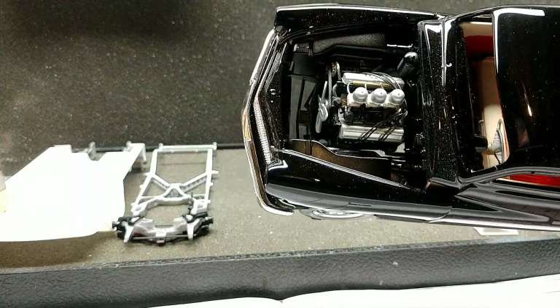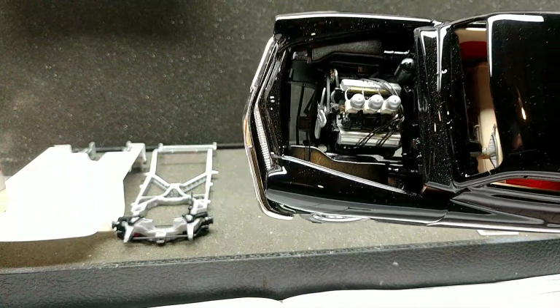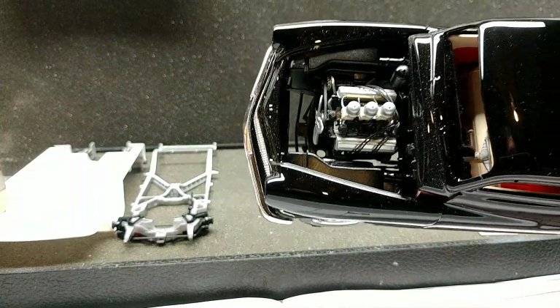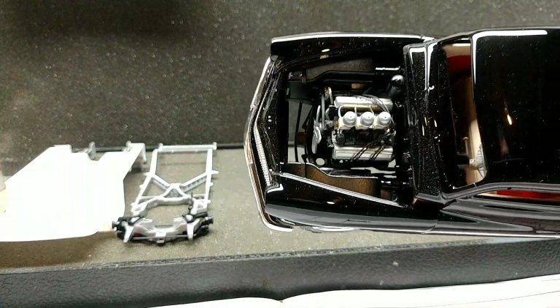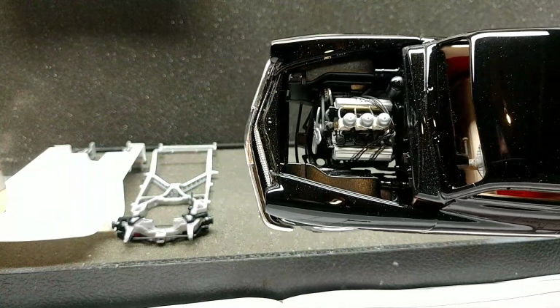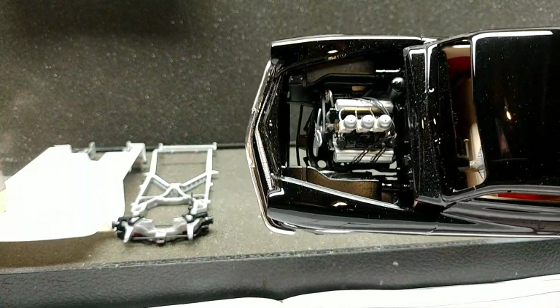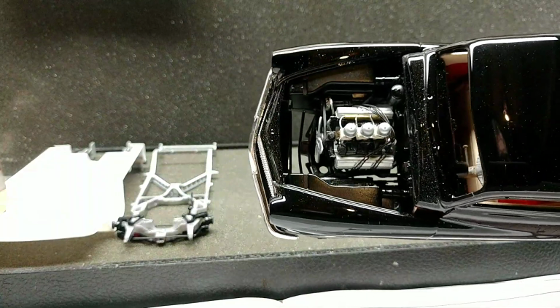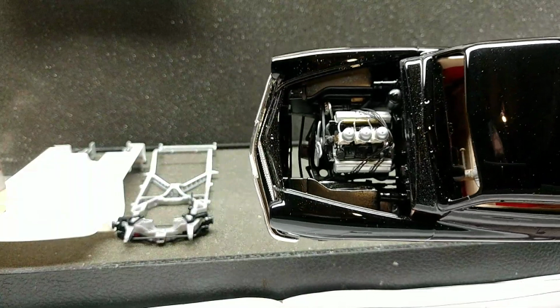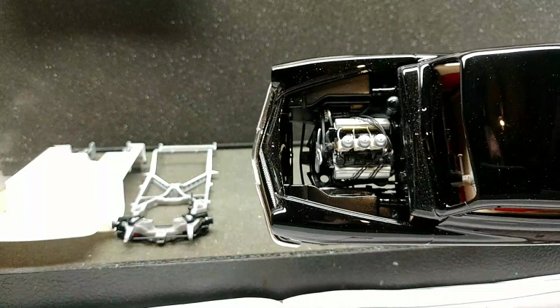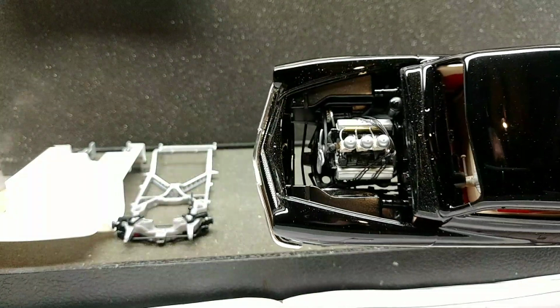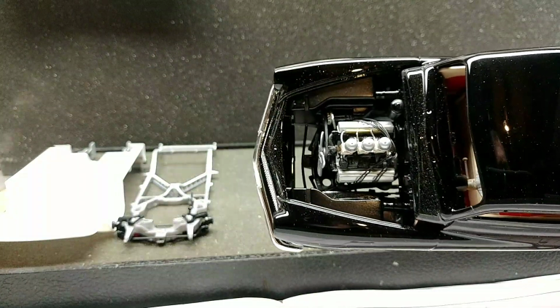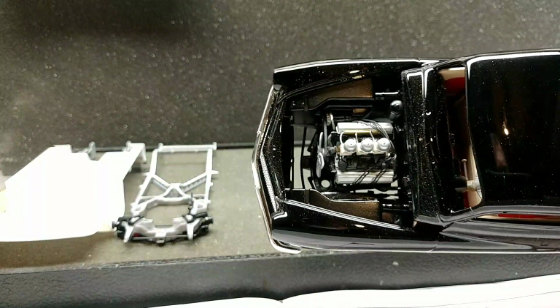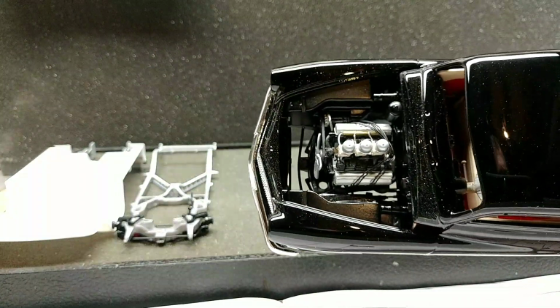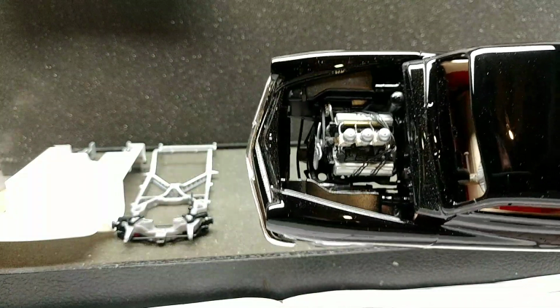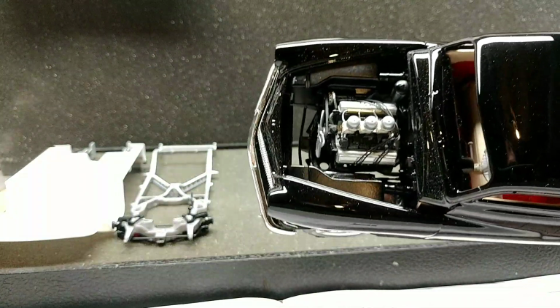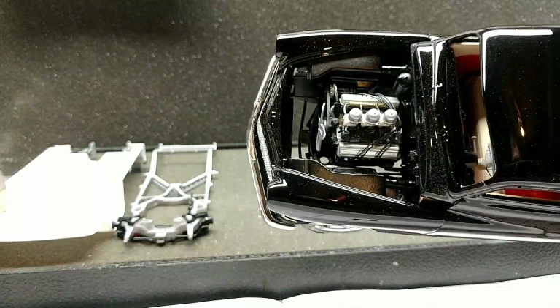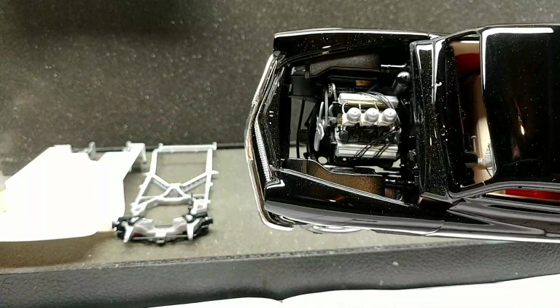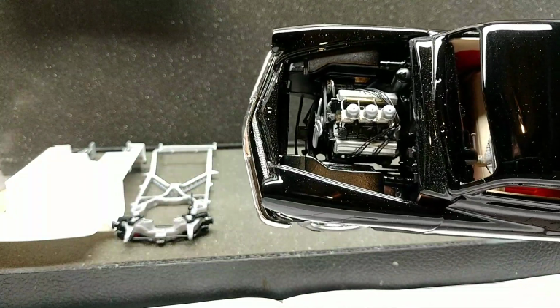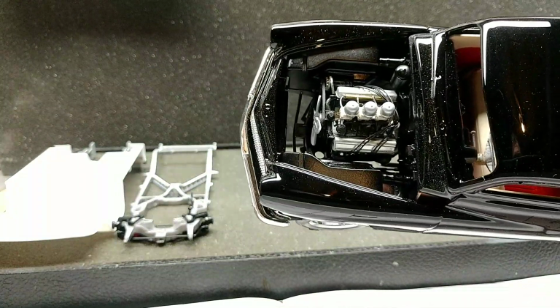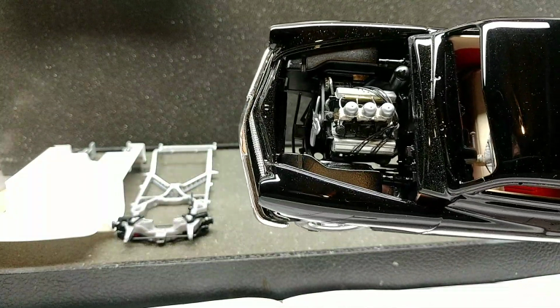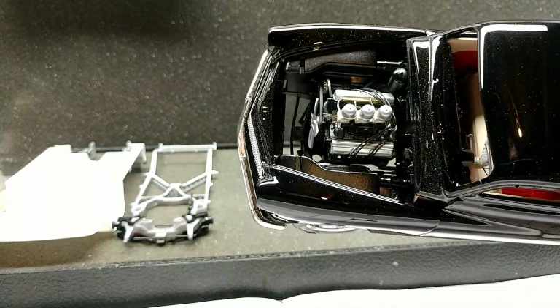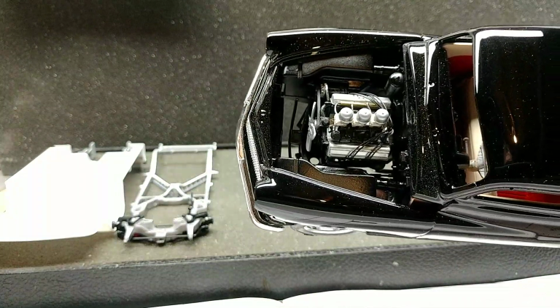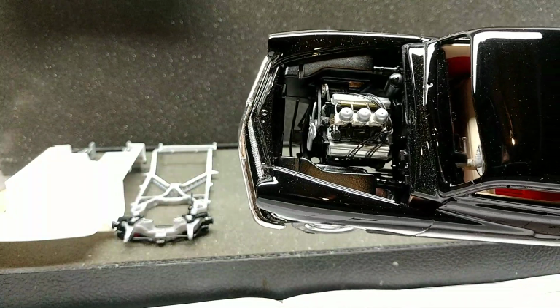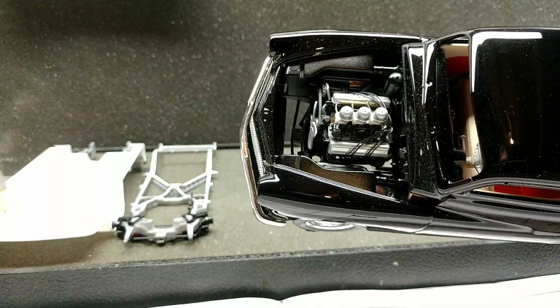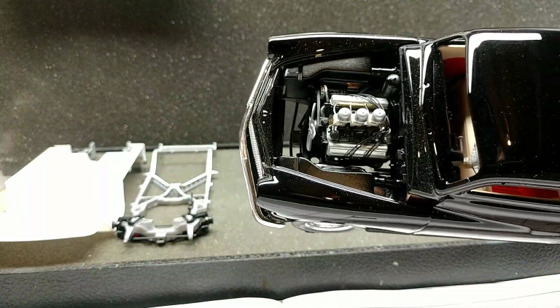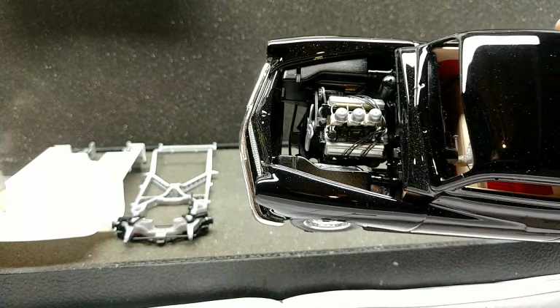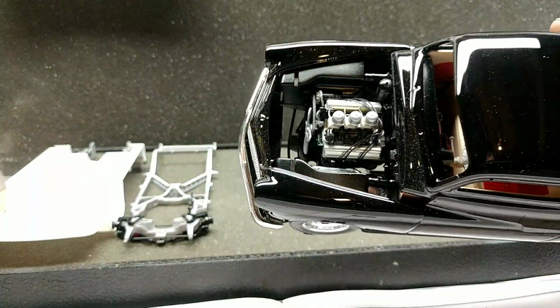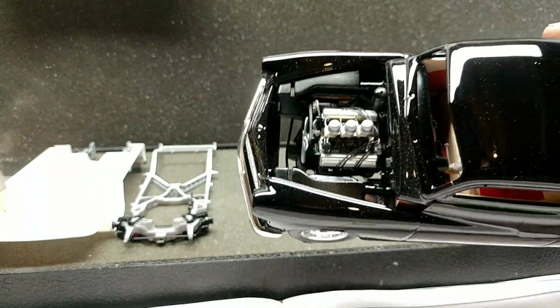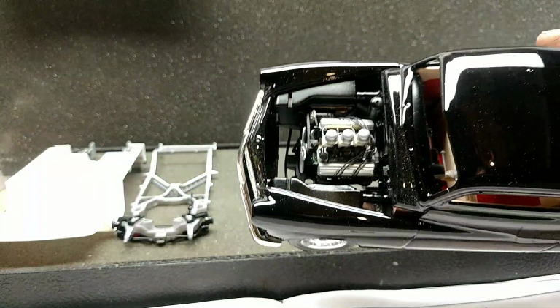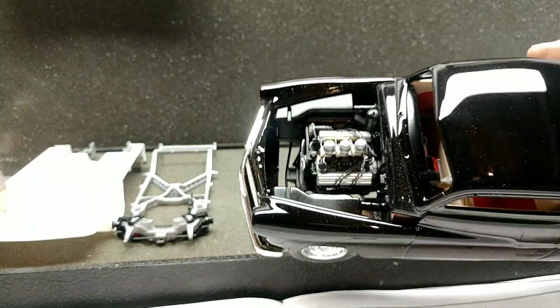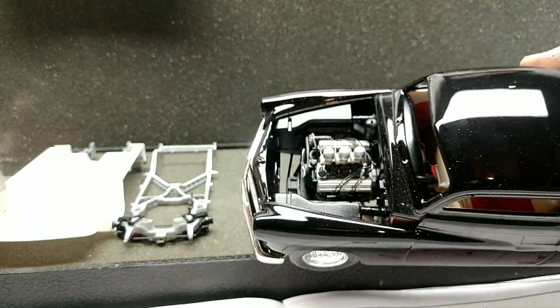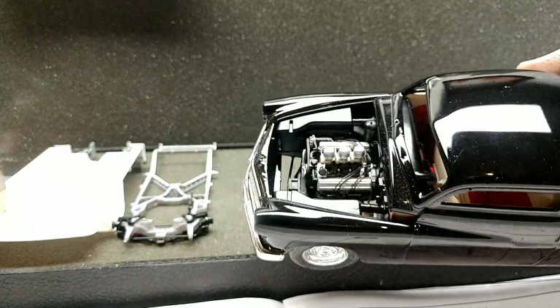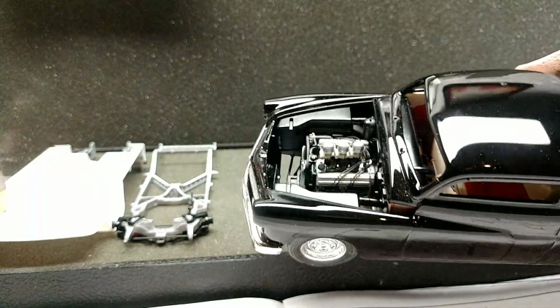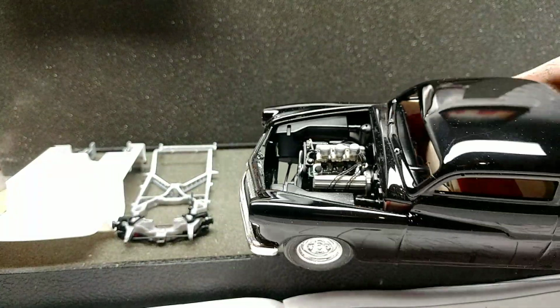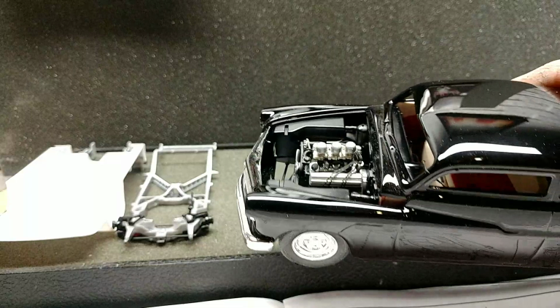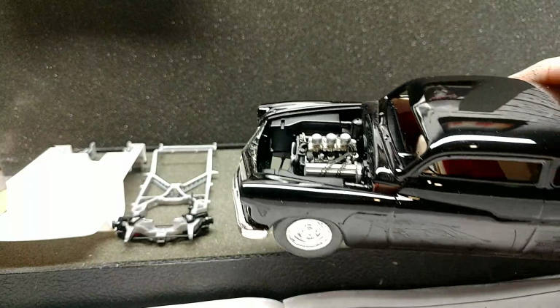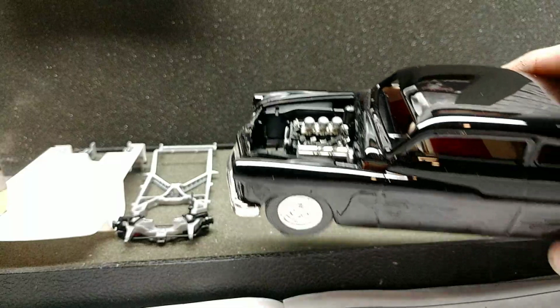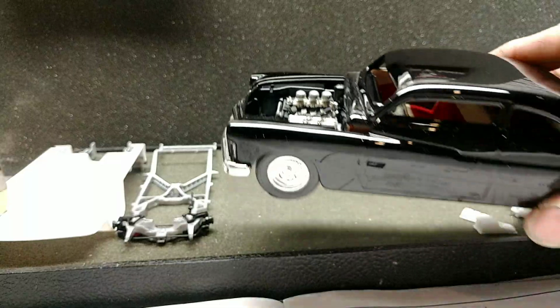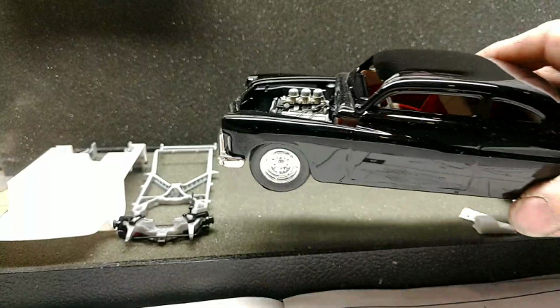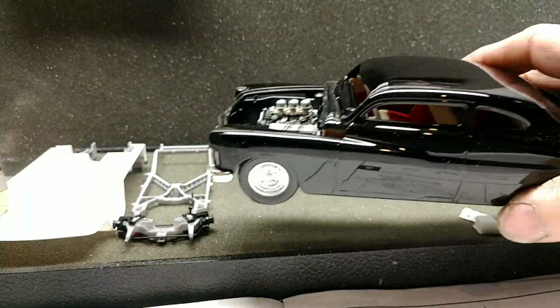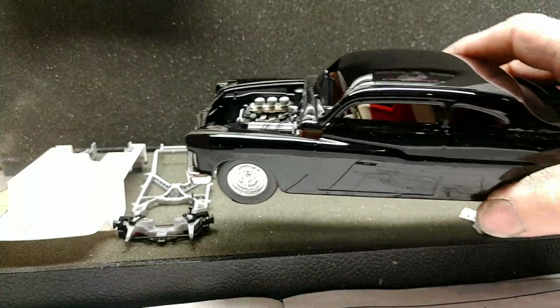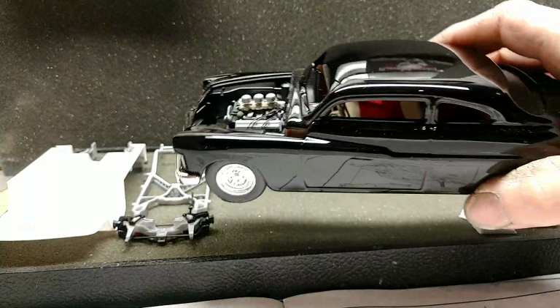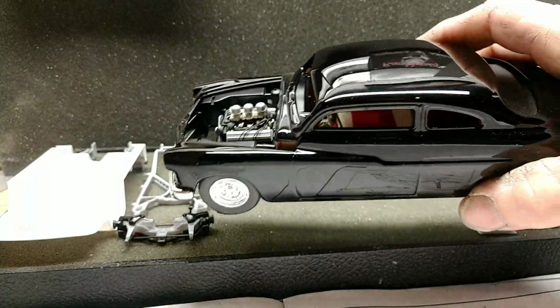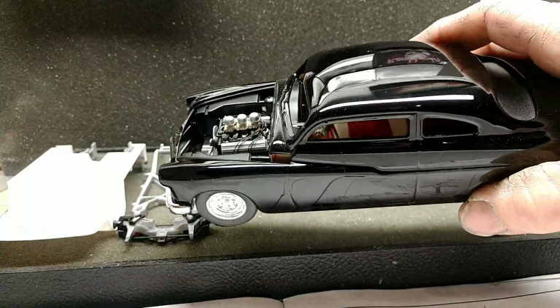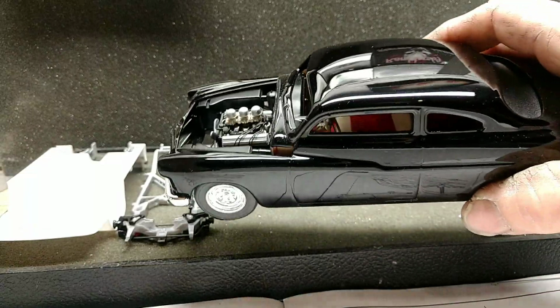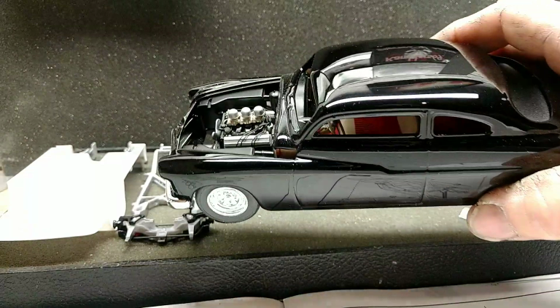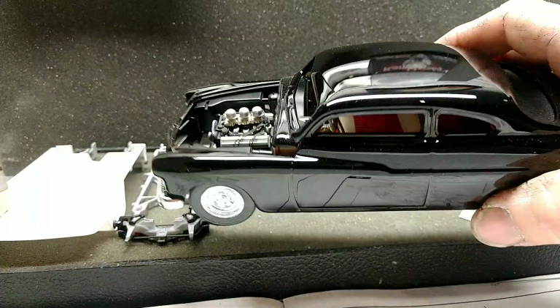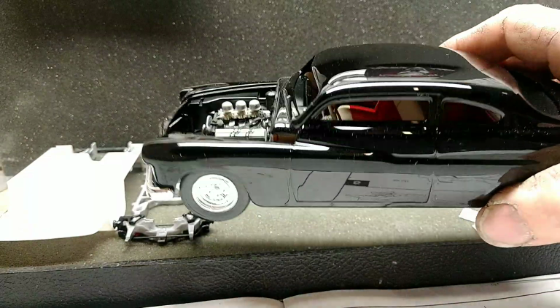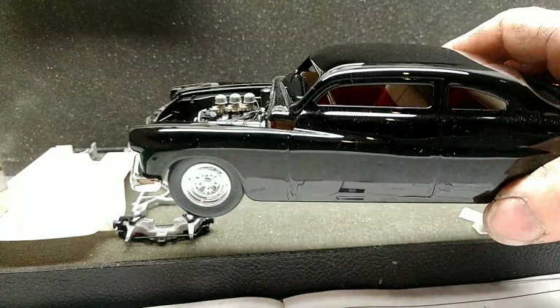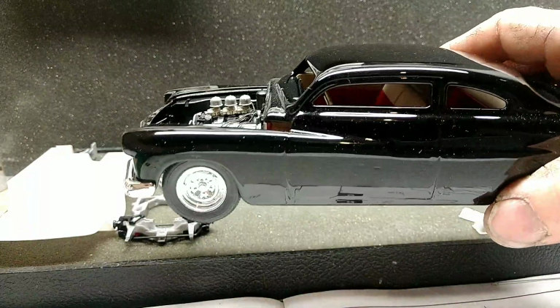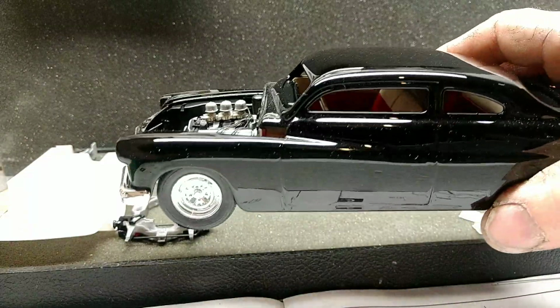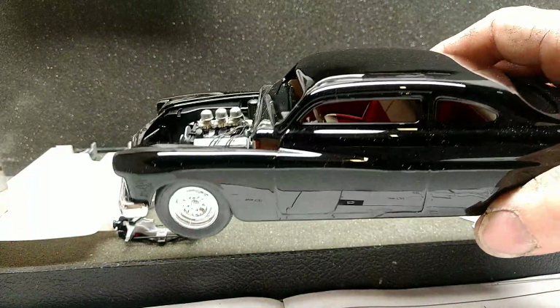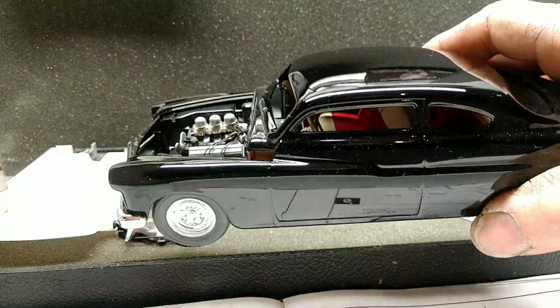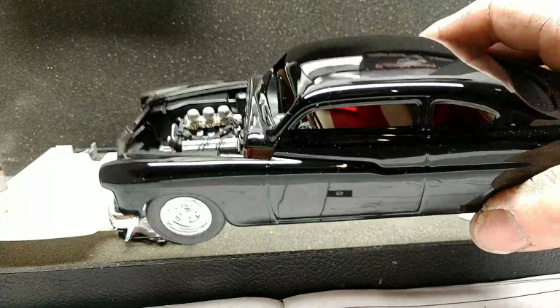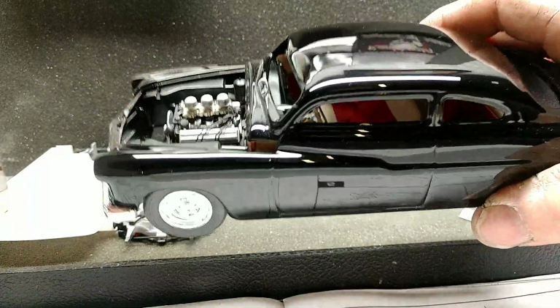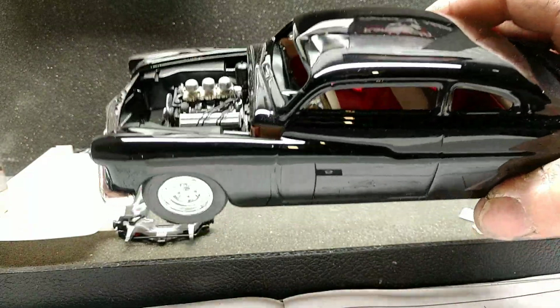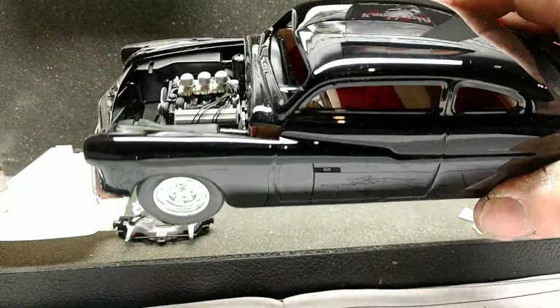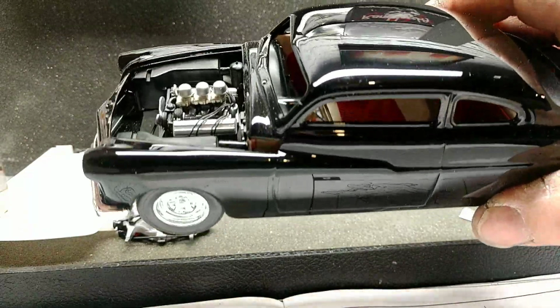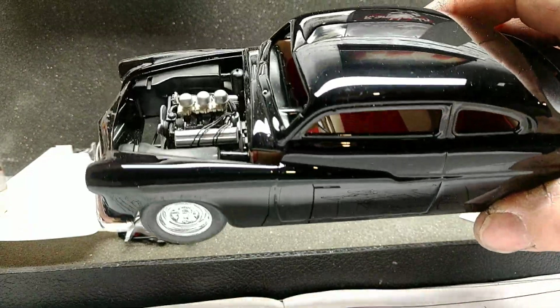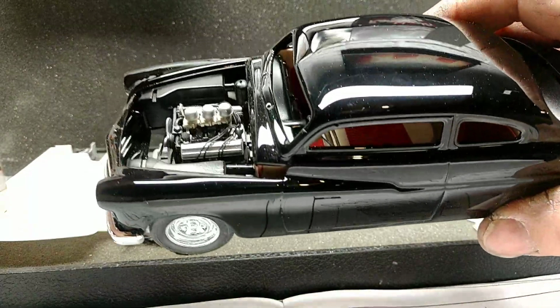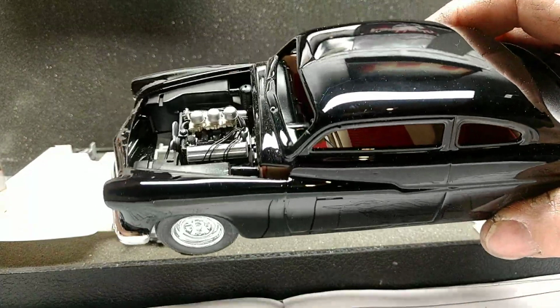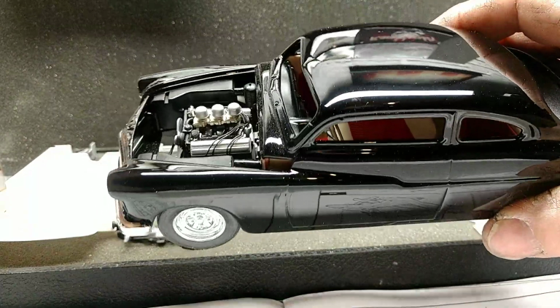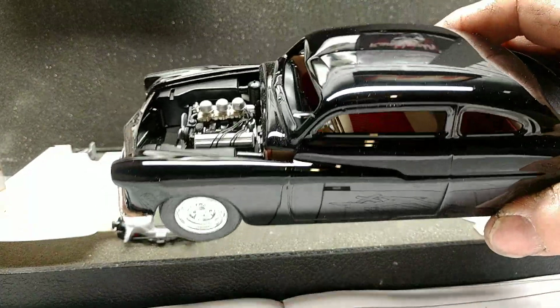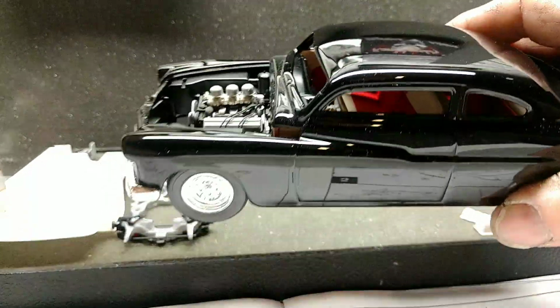There's the engine. Interior color, kind of.